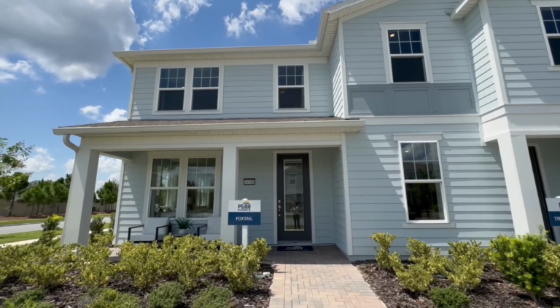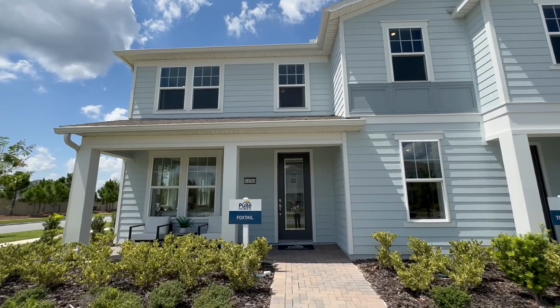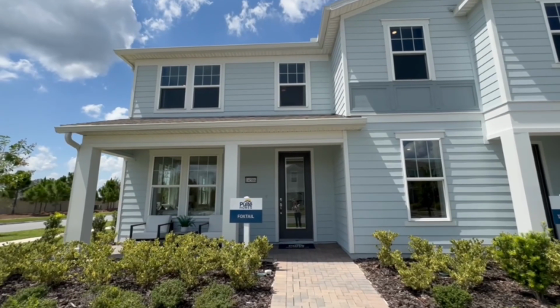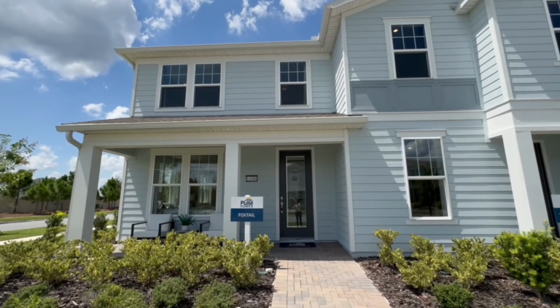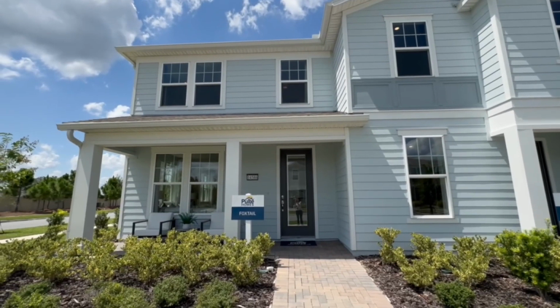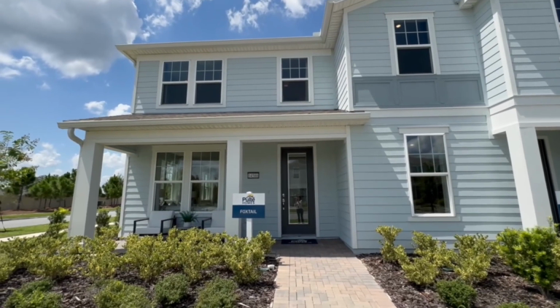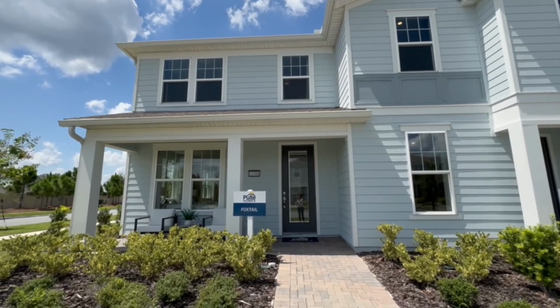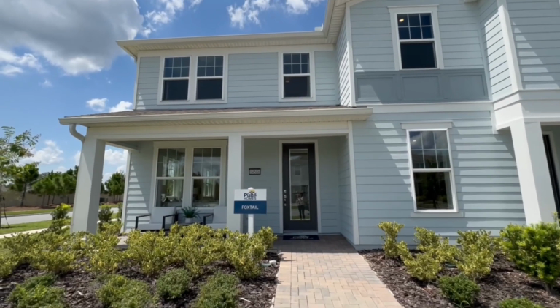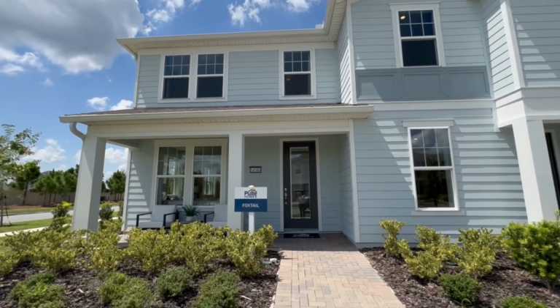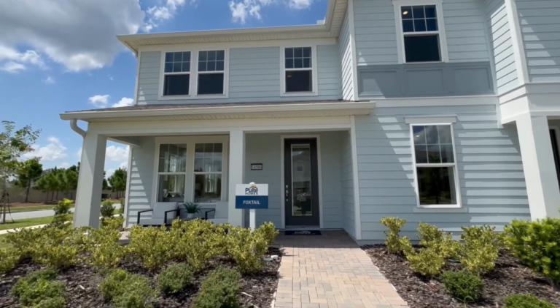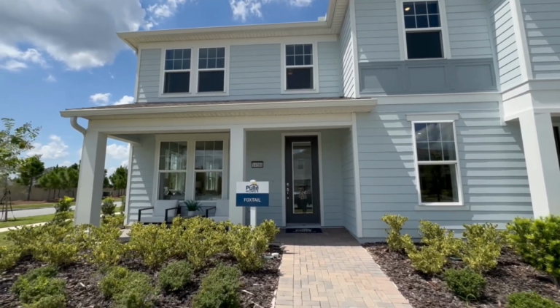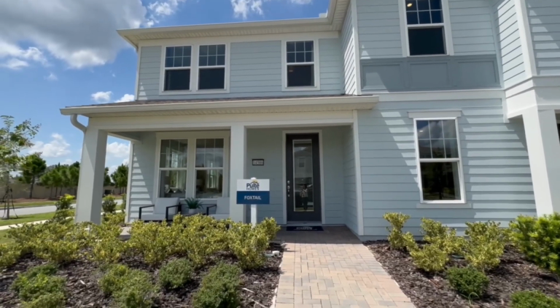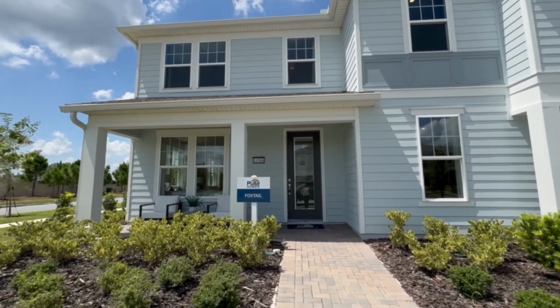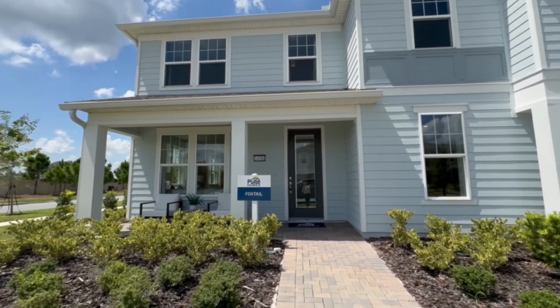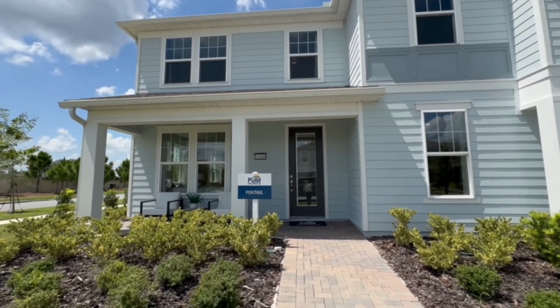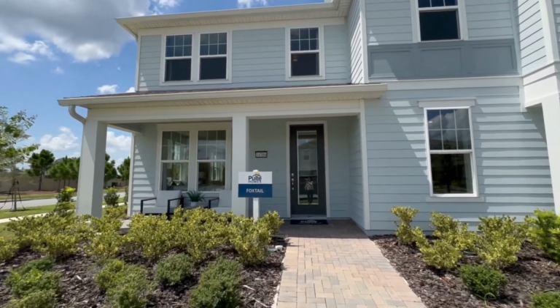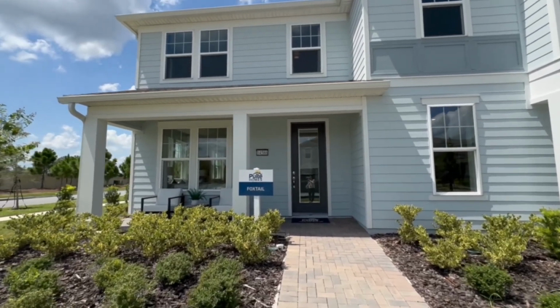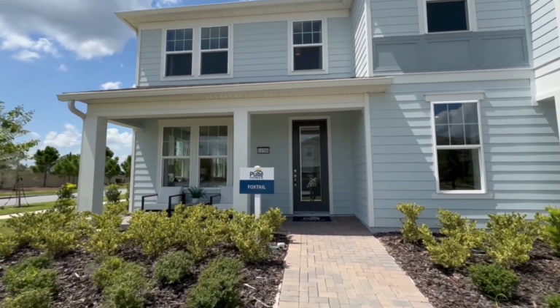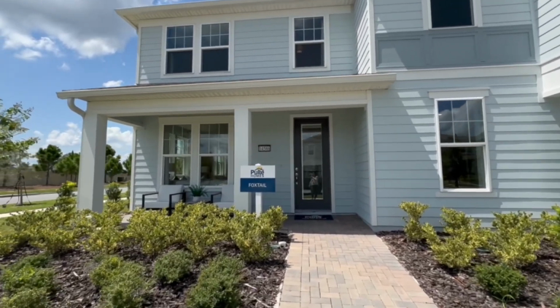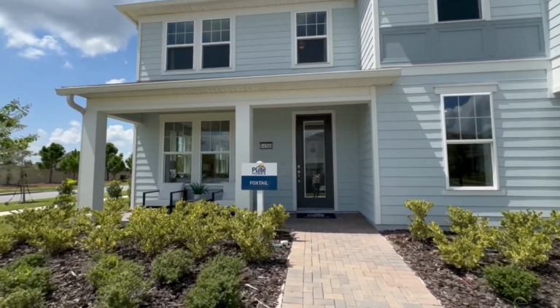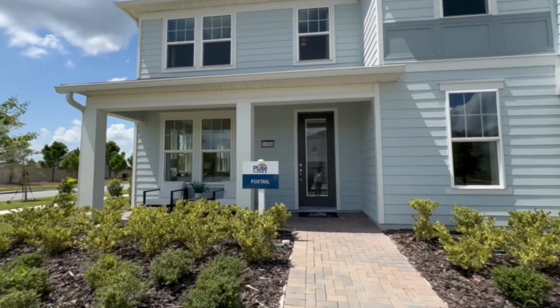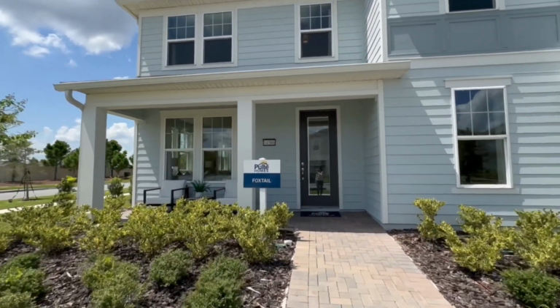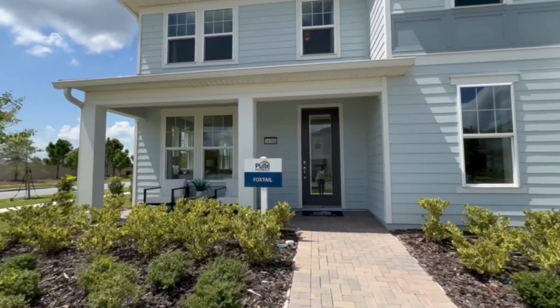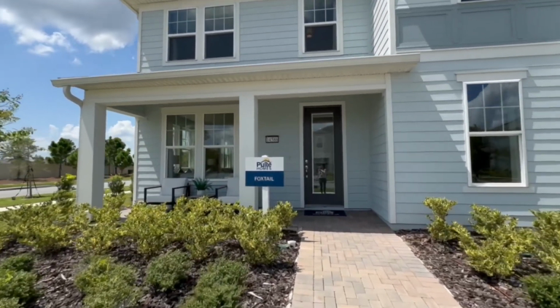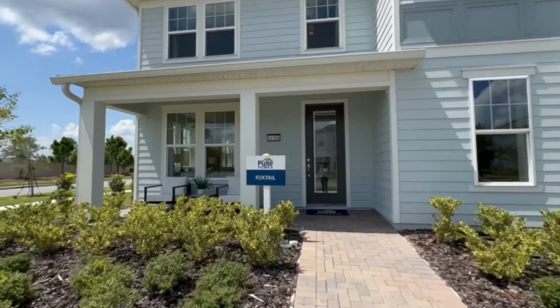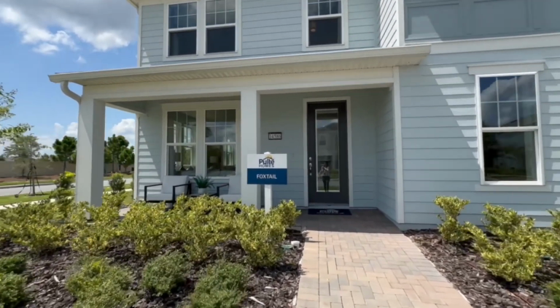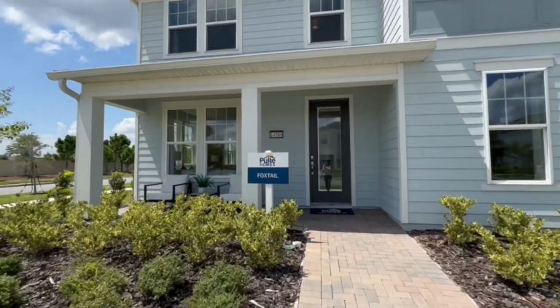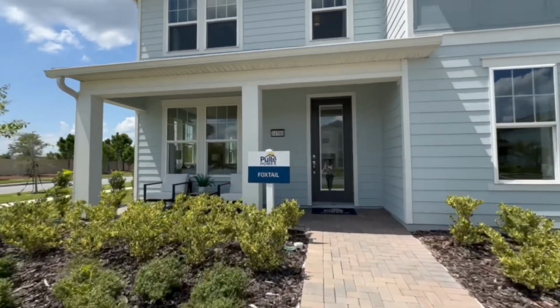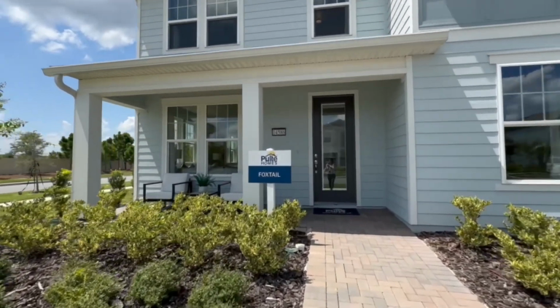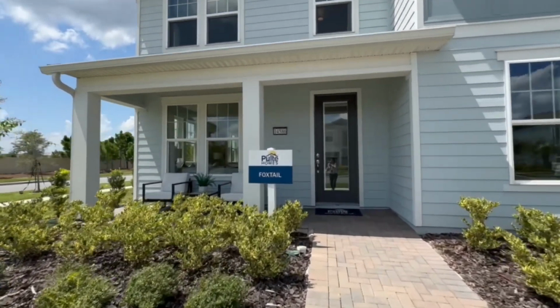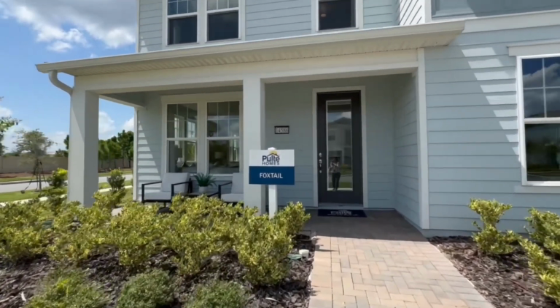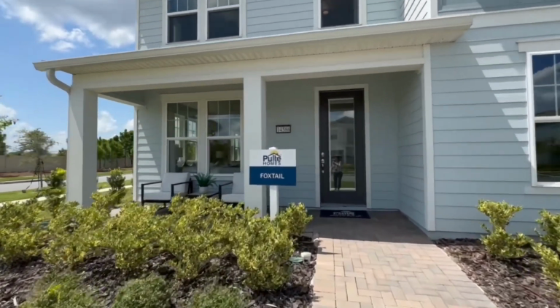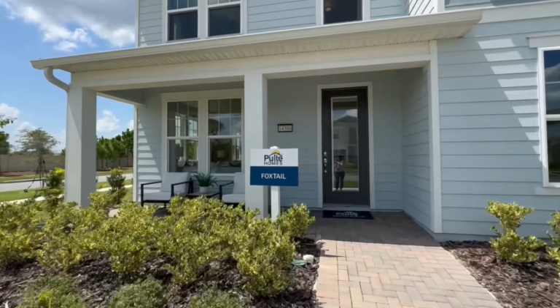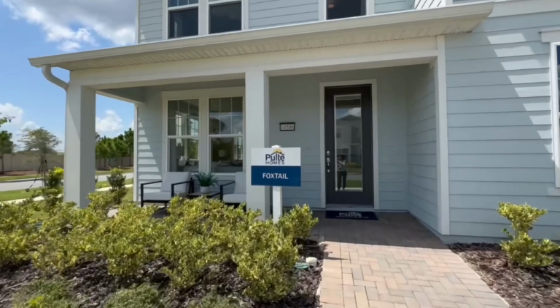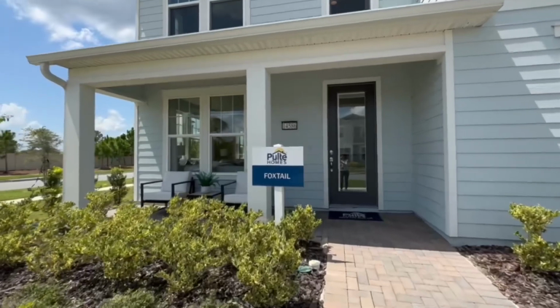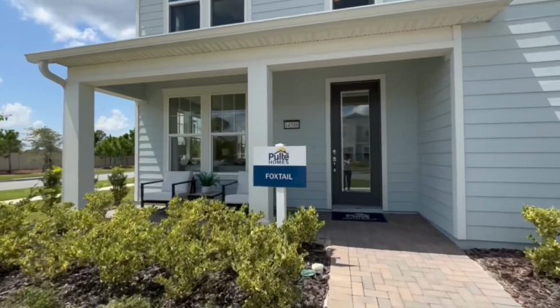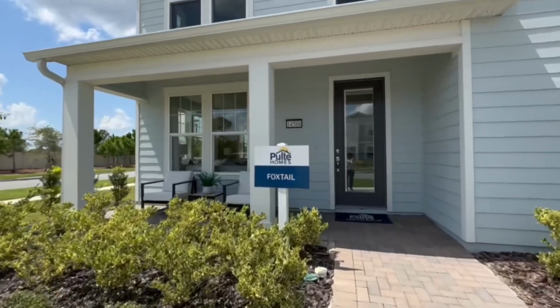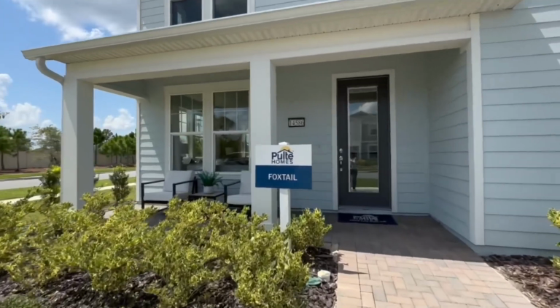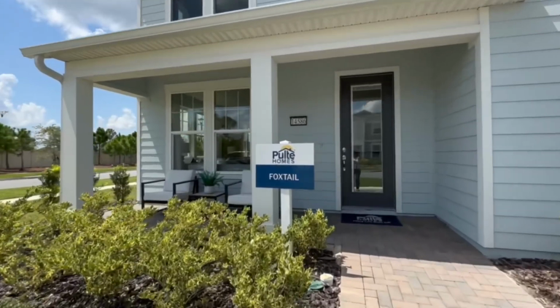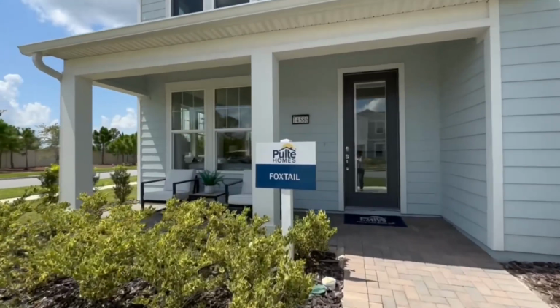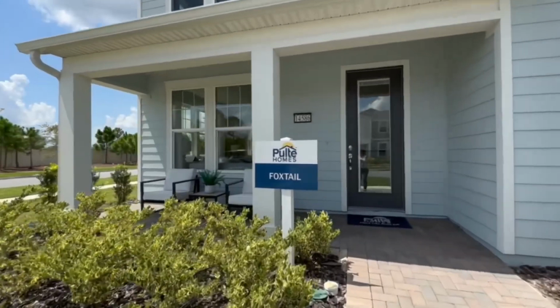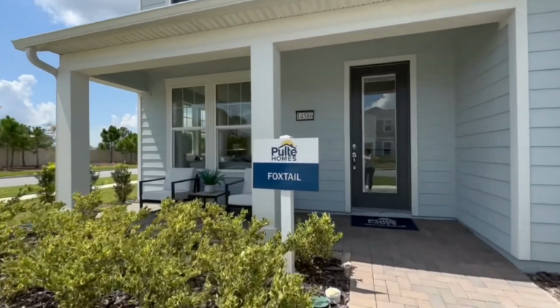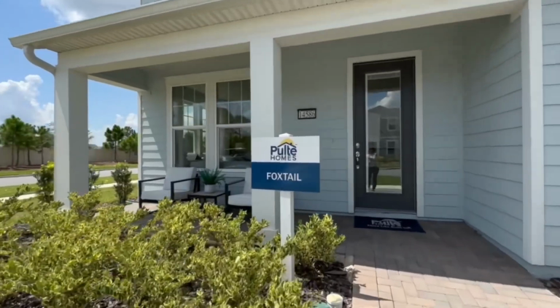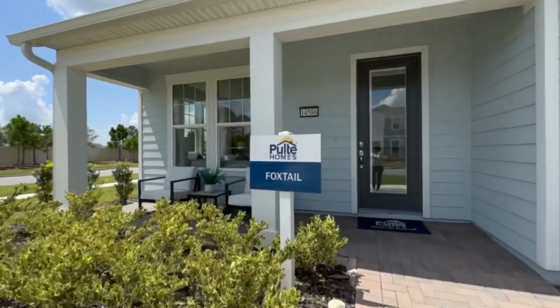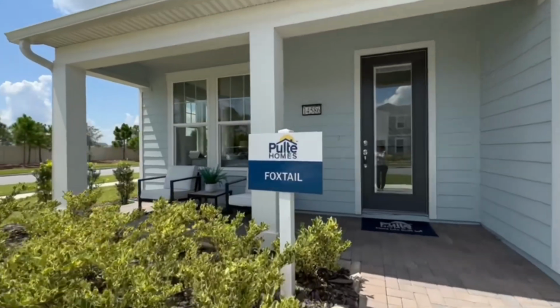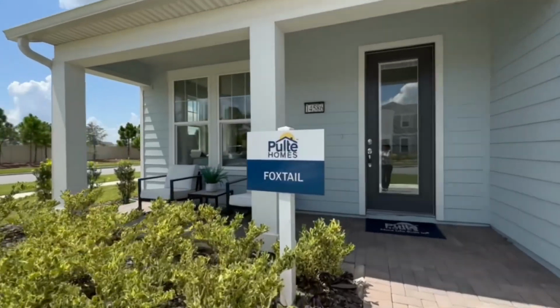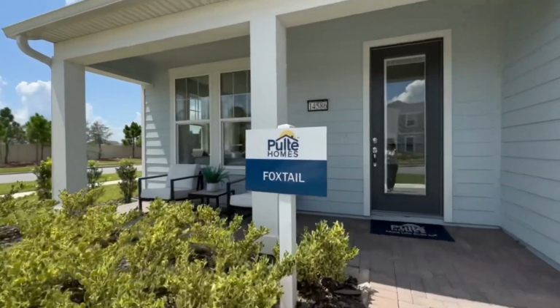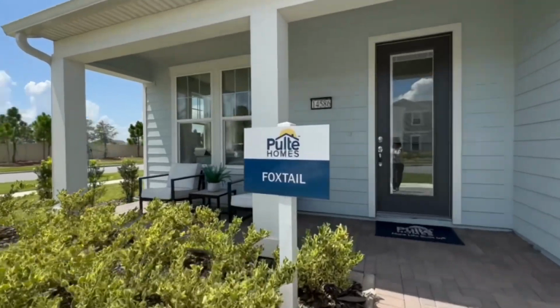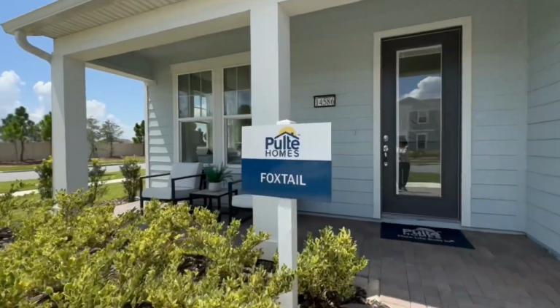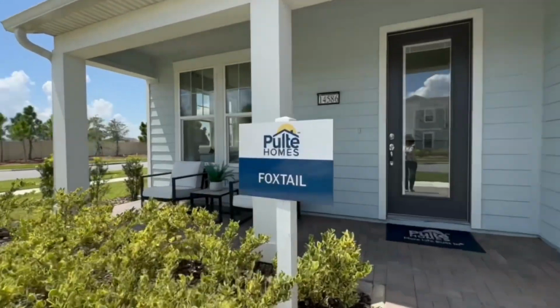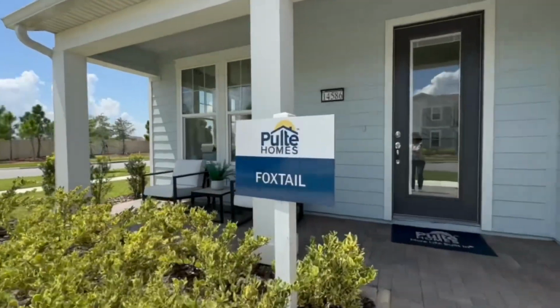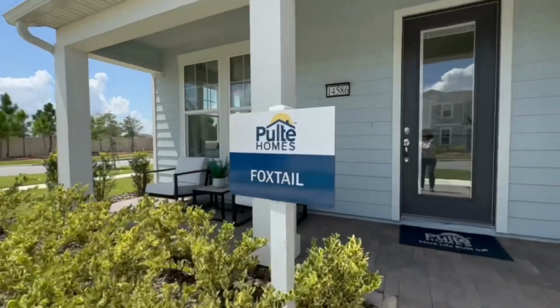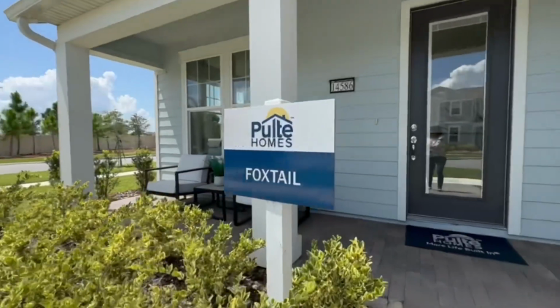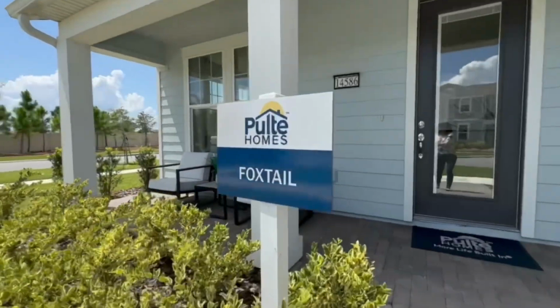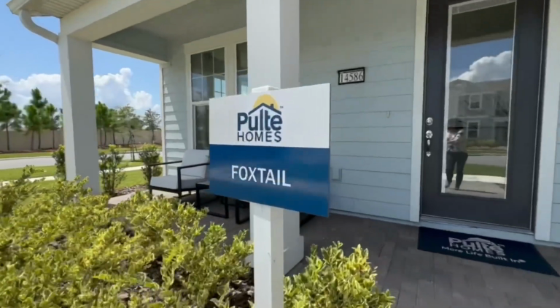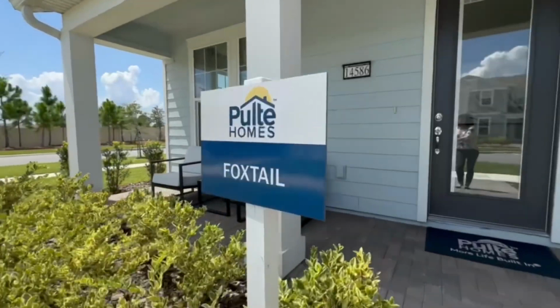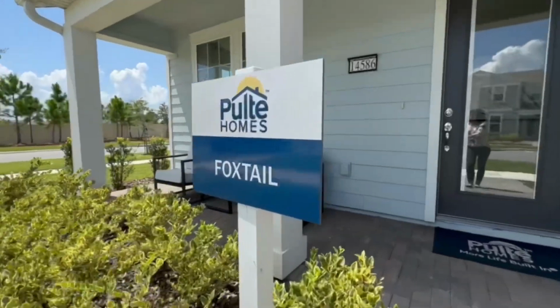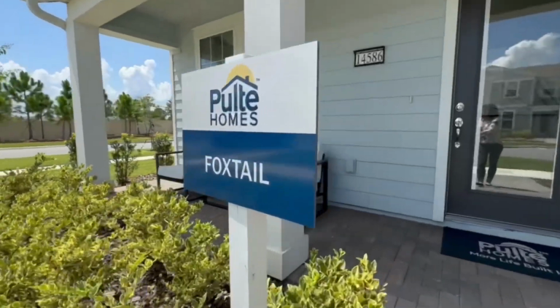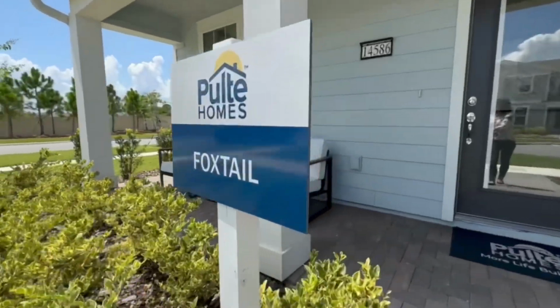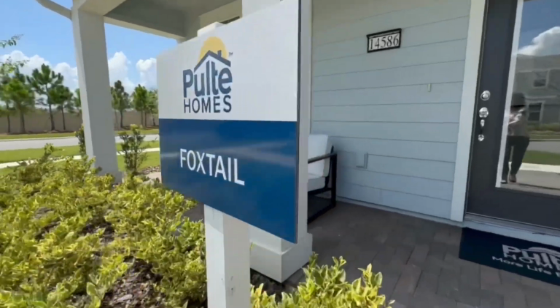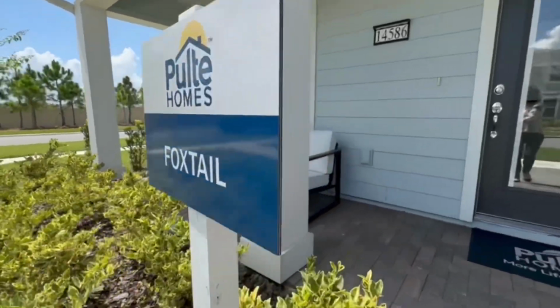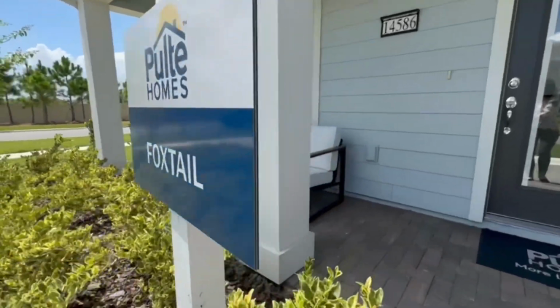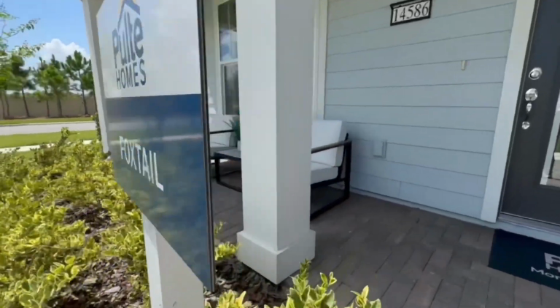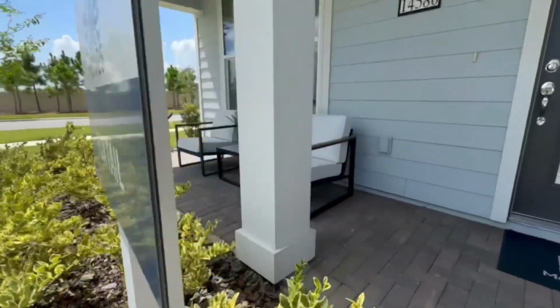My name is Carly, aka The Enchanted Agent with Real Broker. I'm your Central Florida Disney-loving realtor. Let's go!